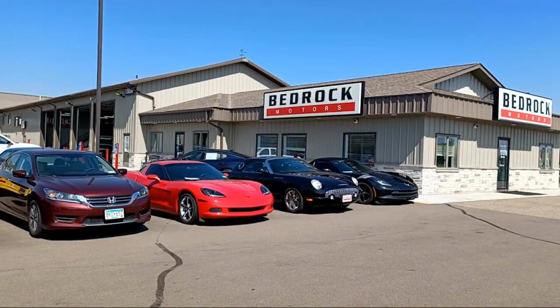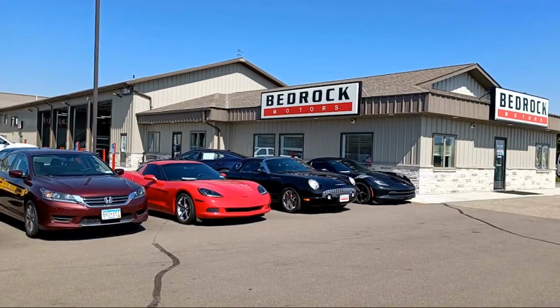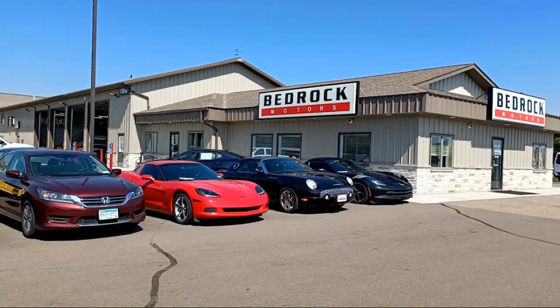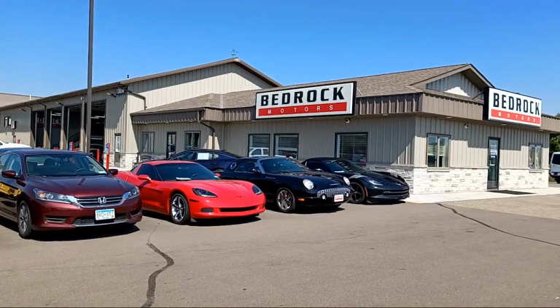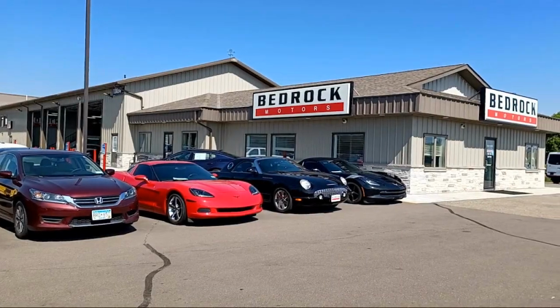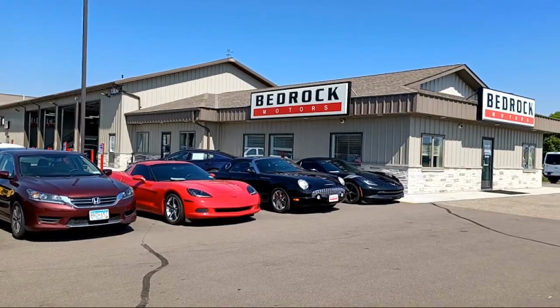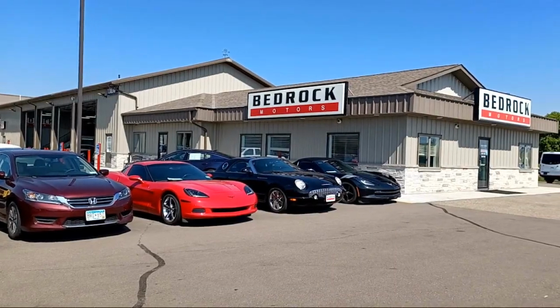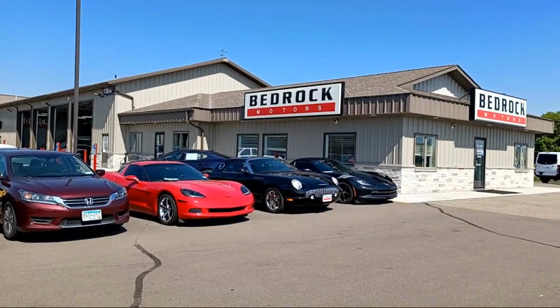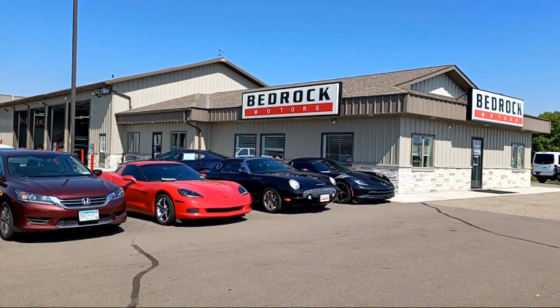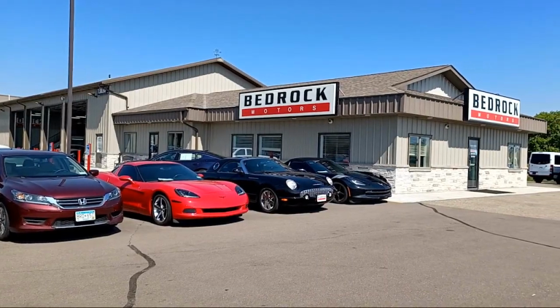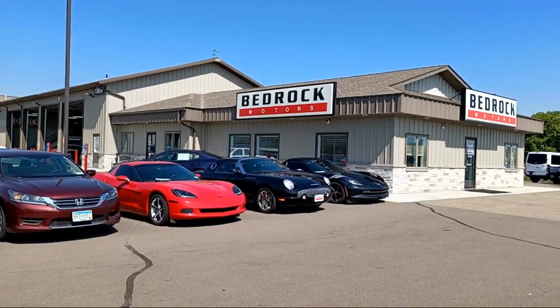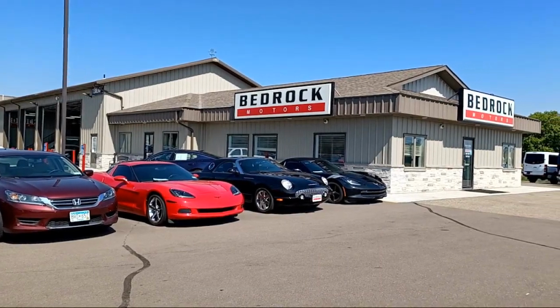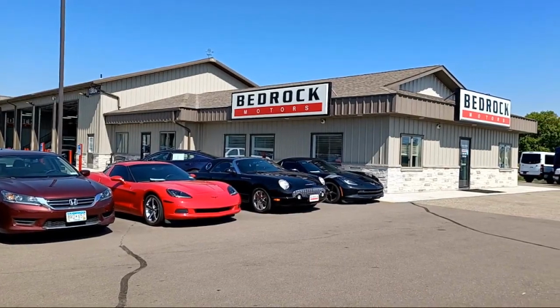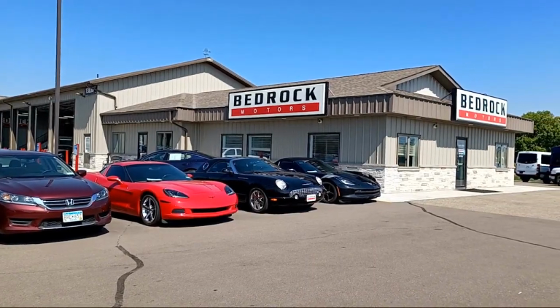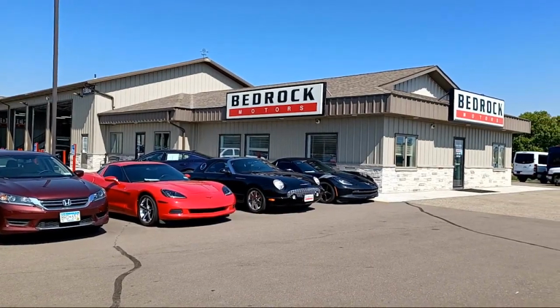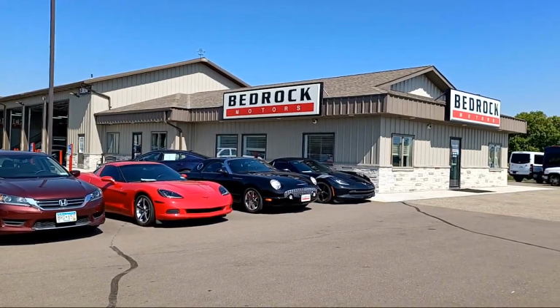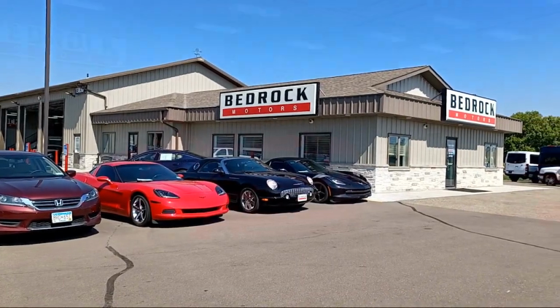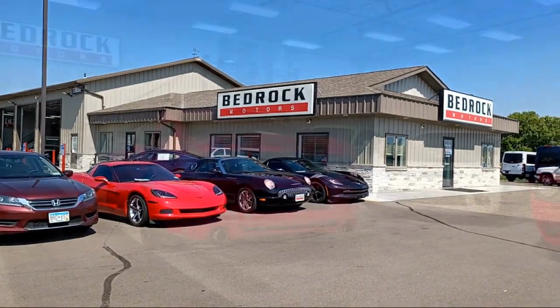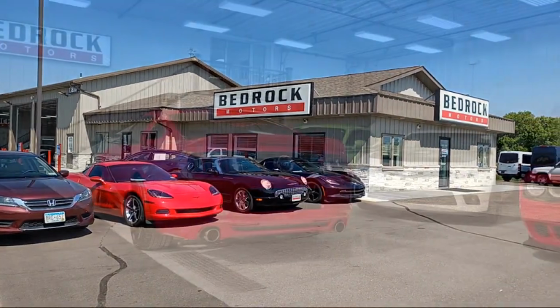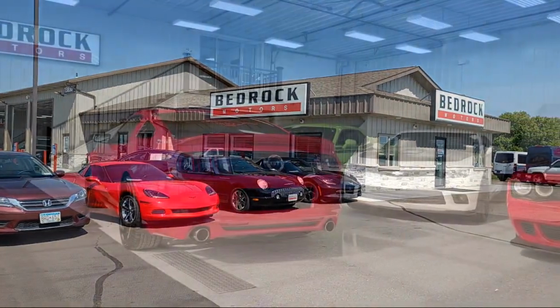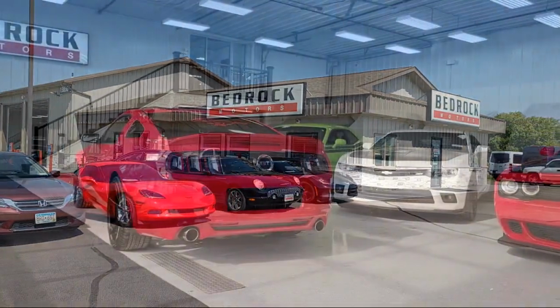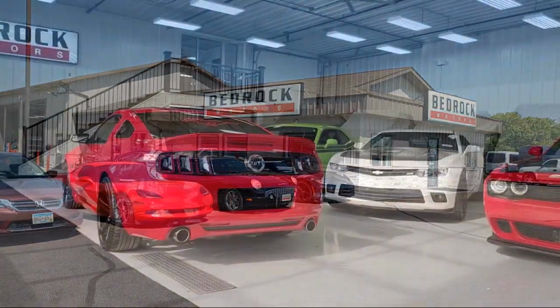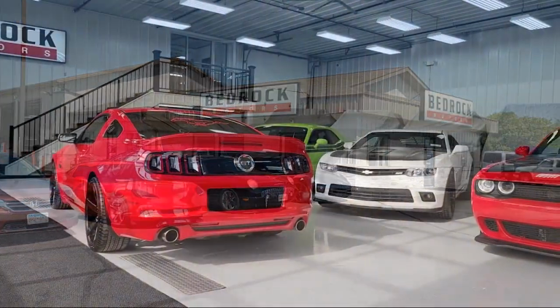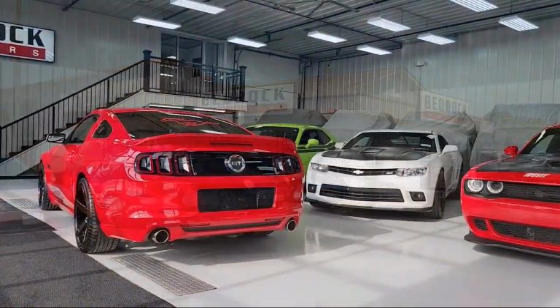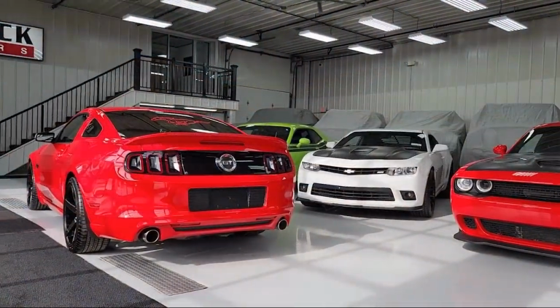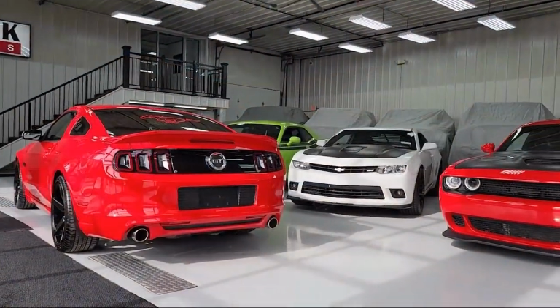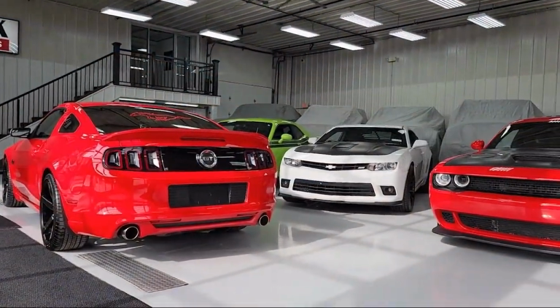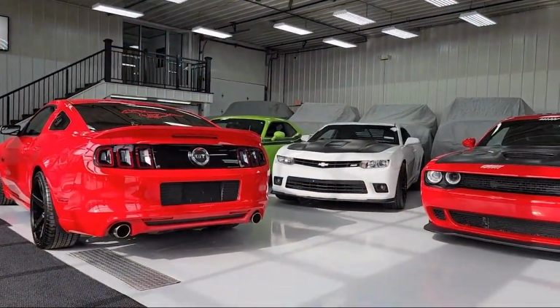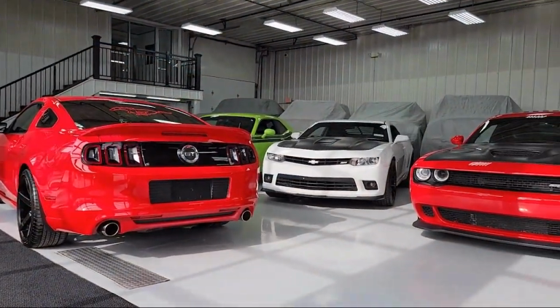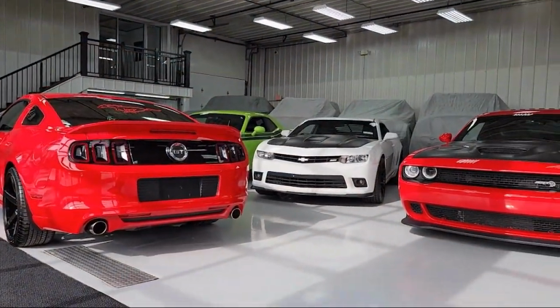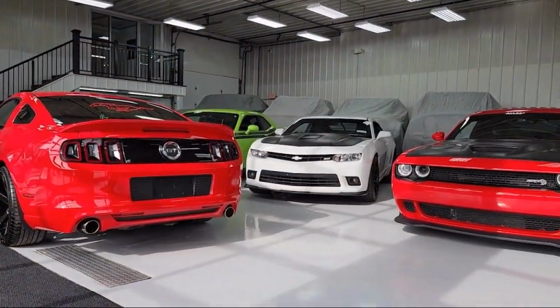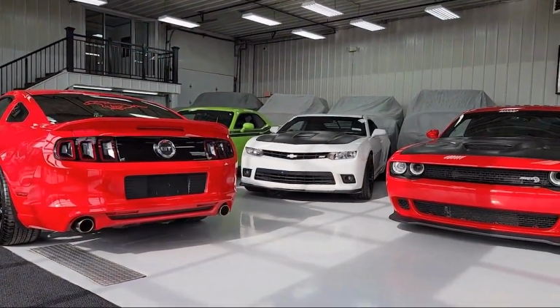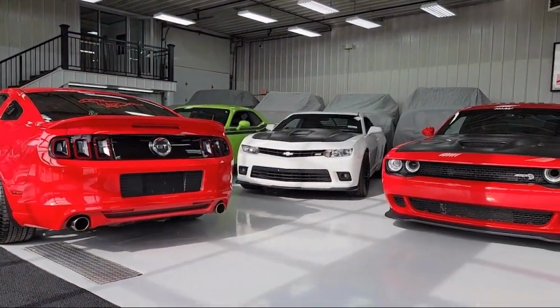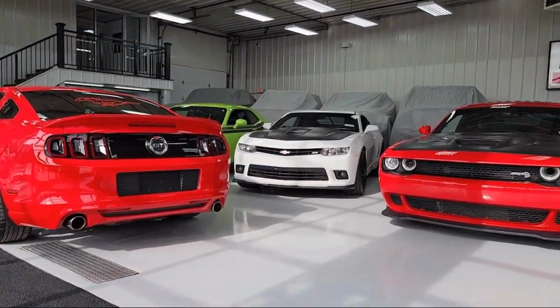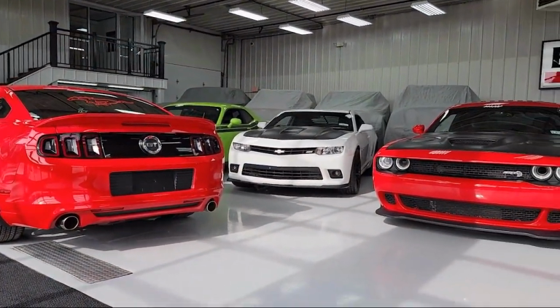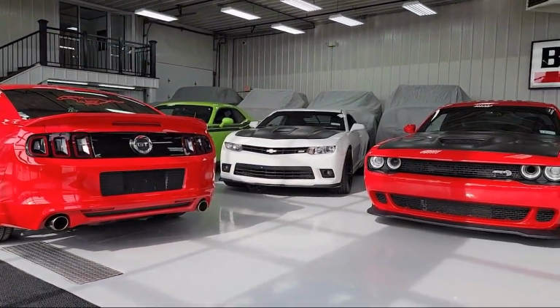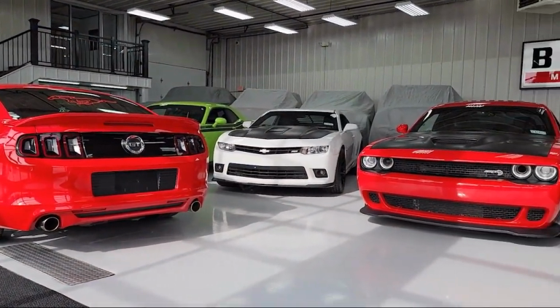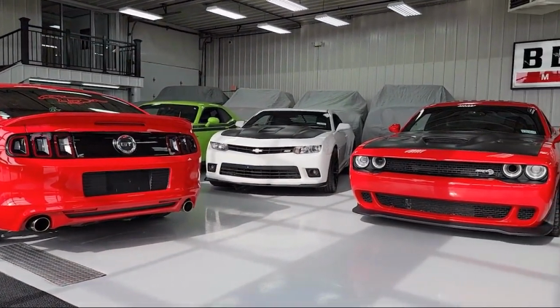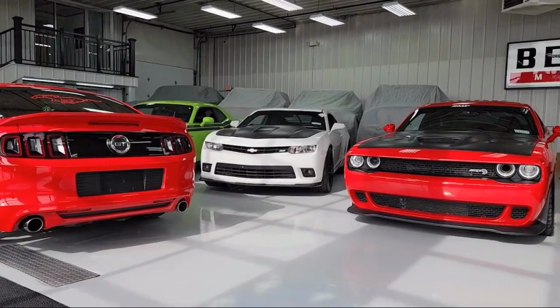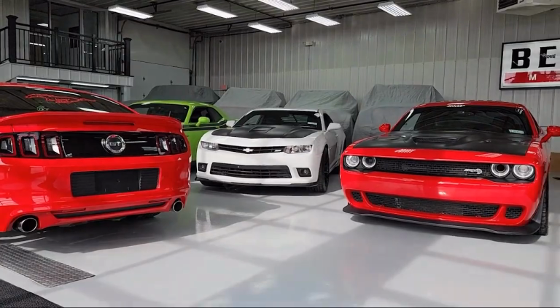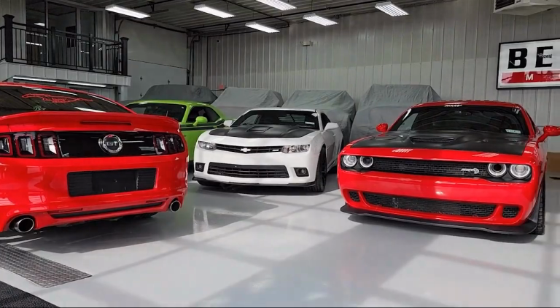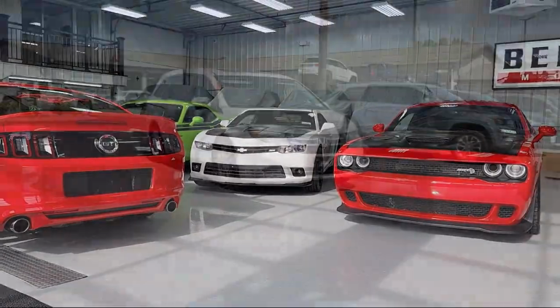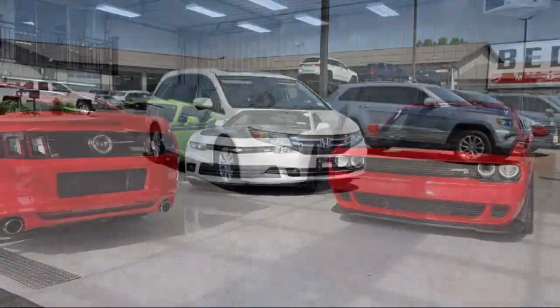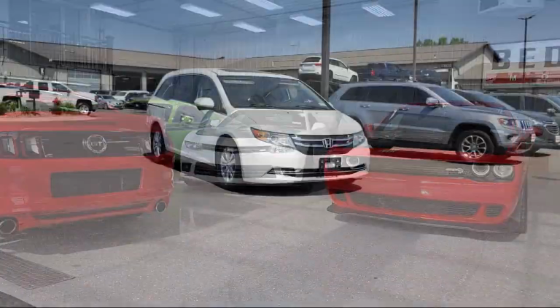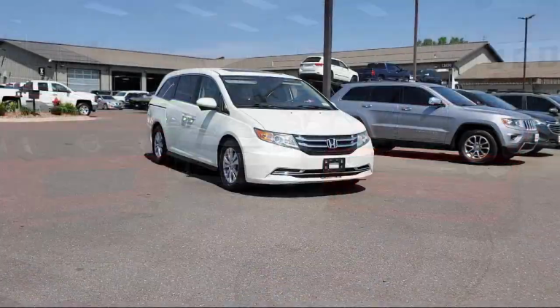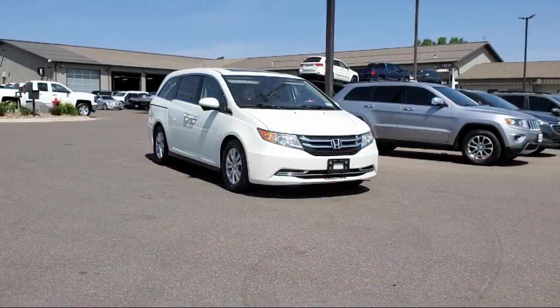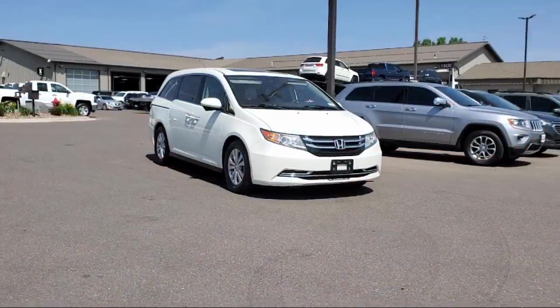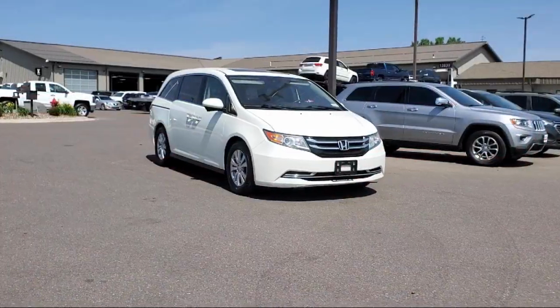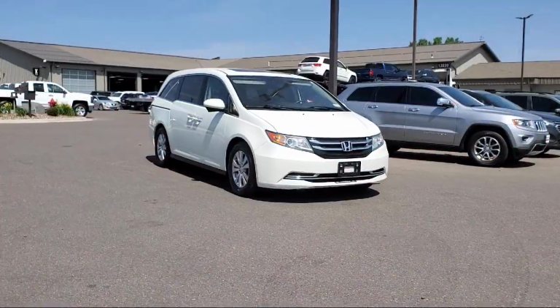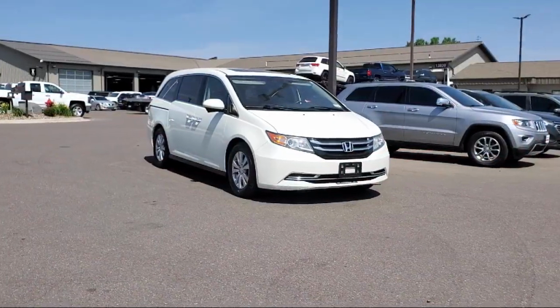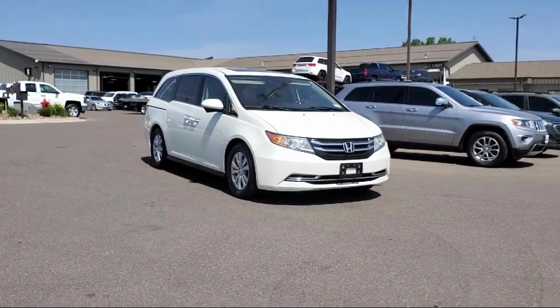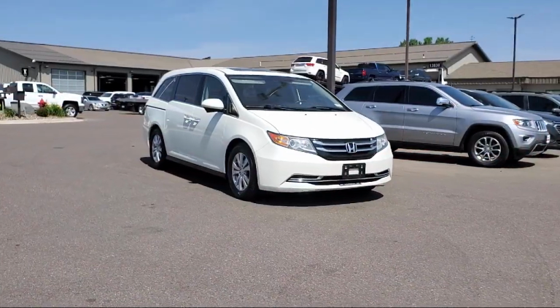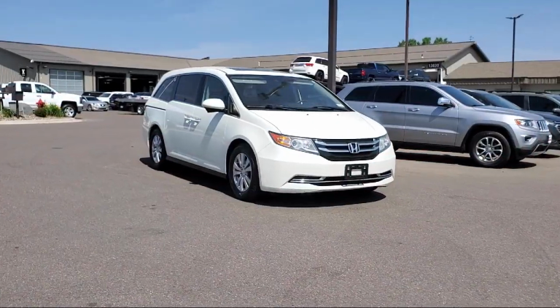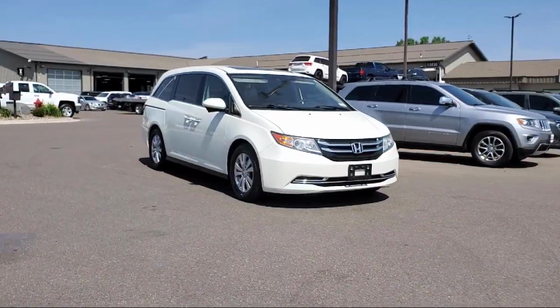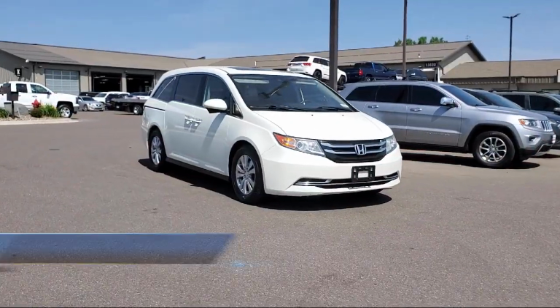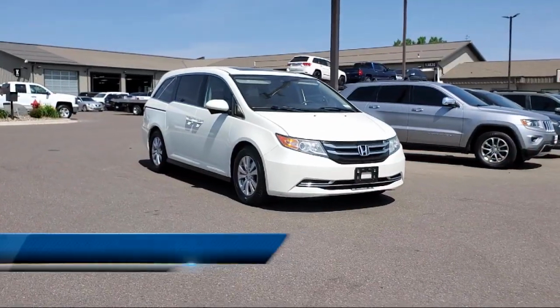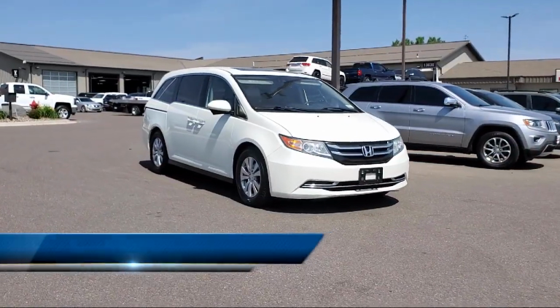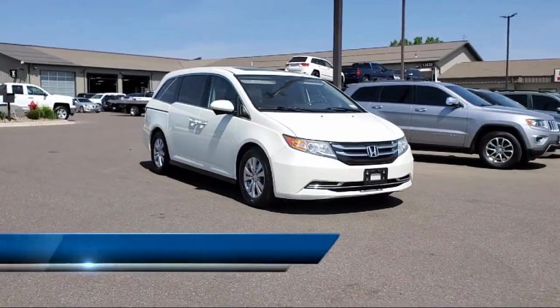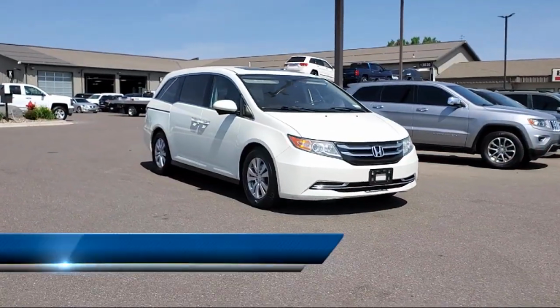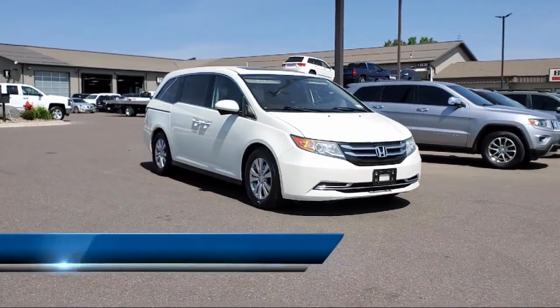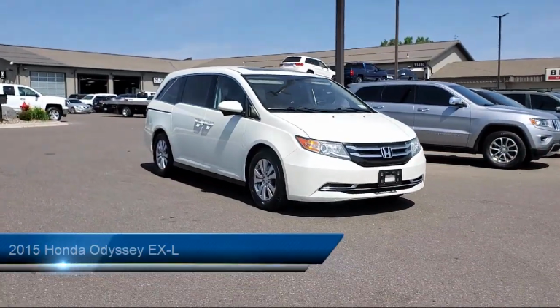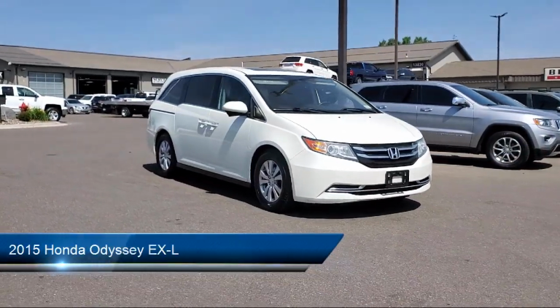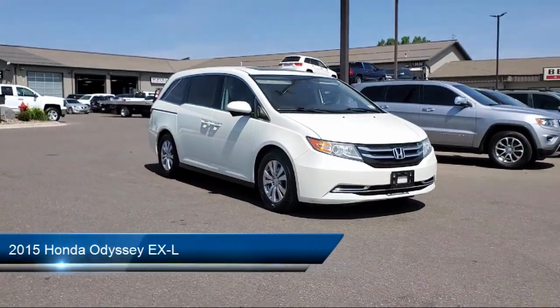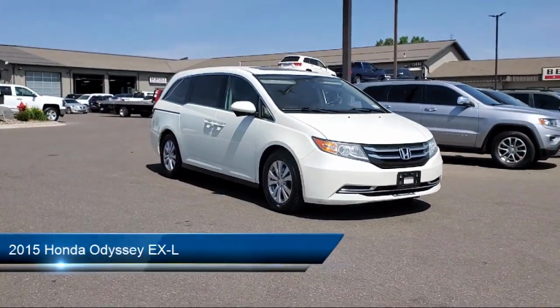Welcome to Bedrock Motors, the Upper Midwest's largest auto wholesale arm. Here's a look at another one of our great vehicles in our inventory.